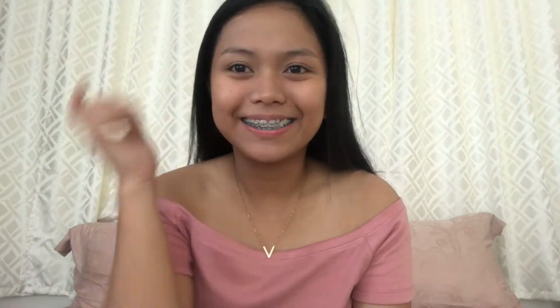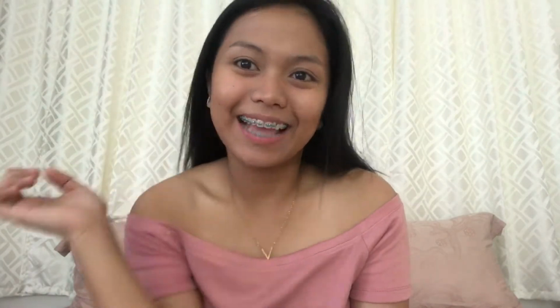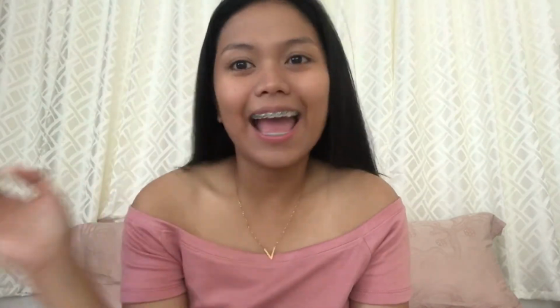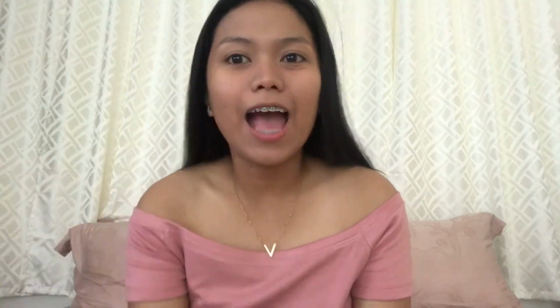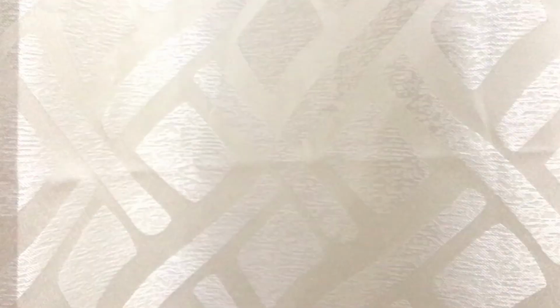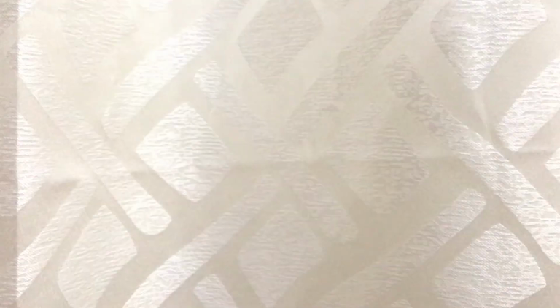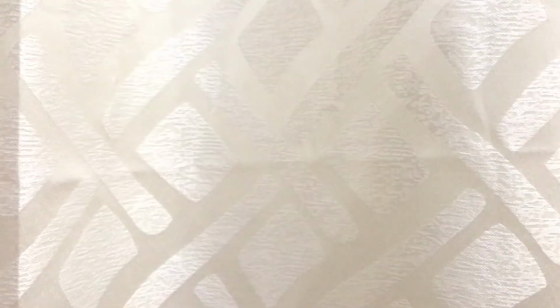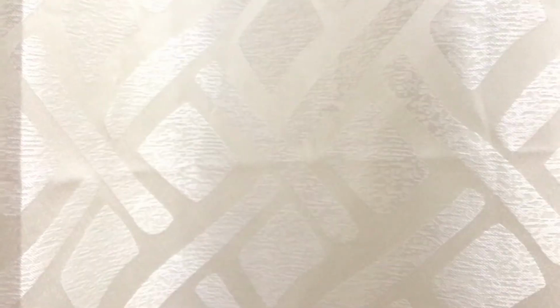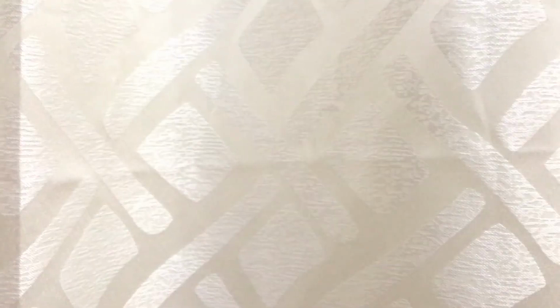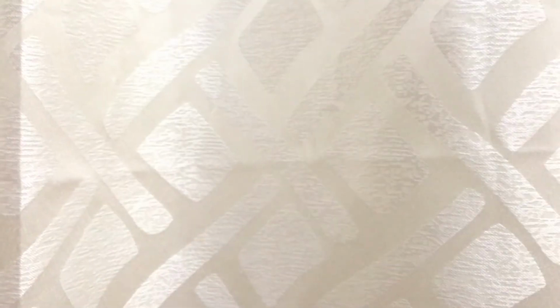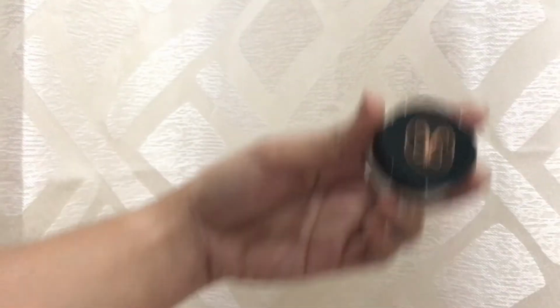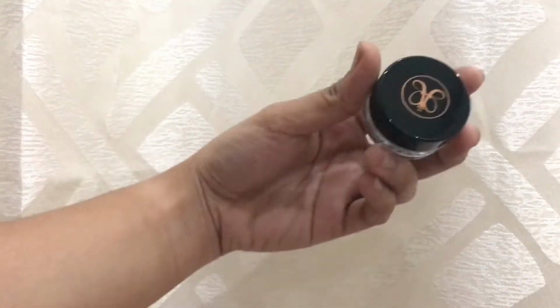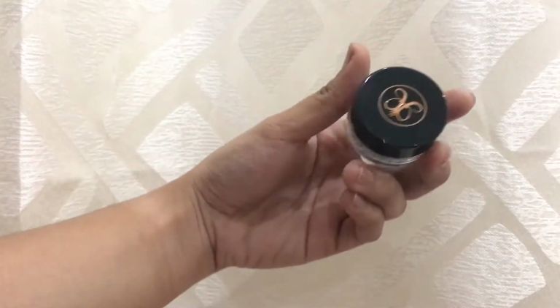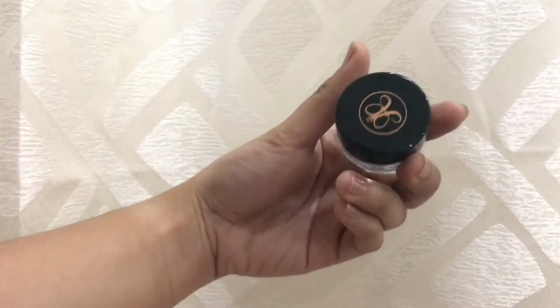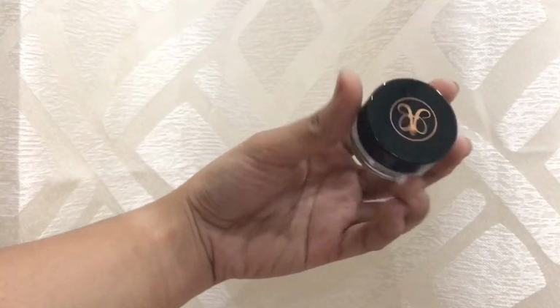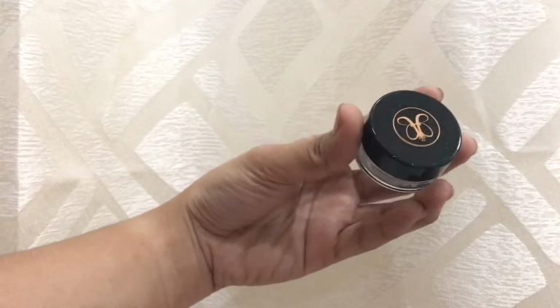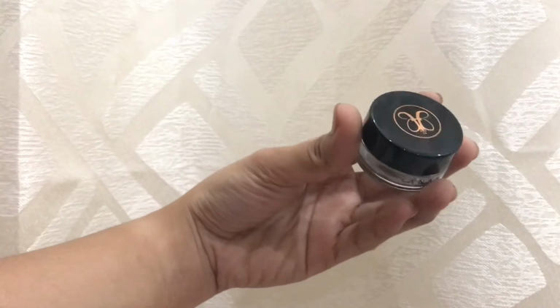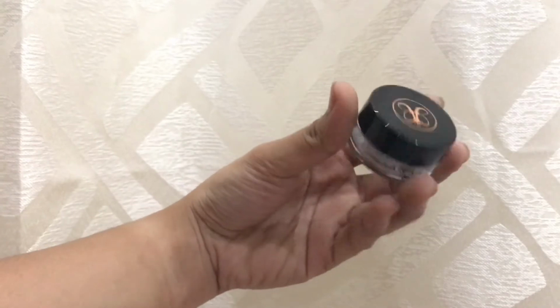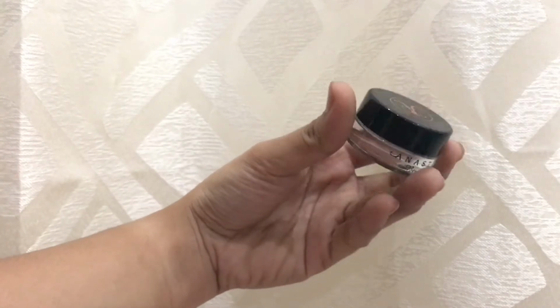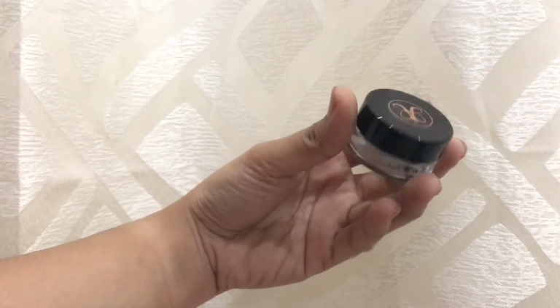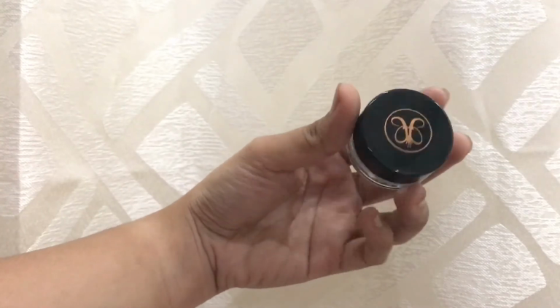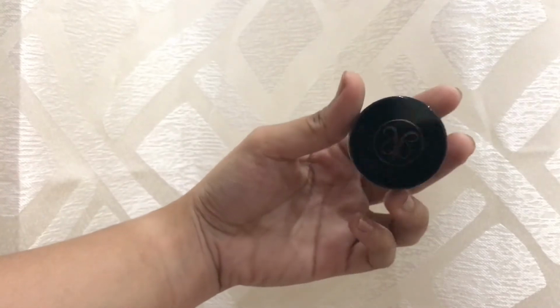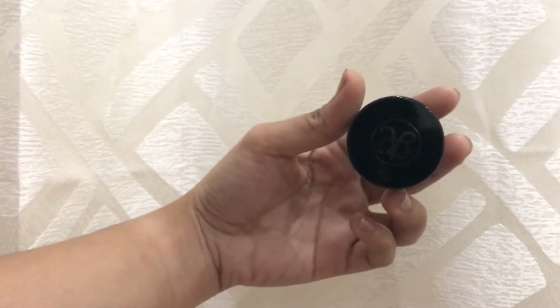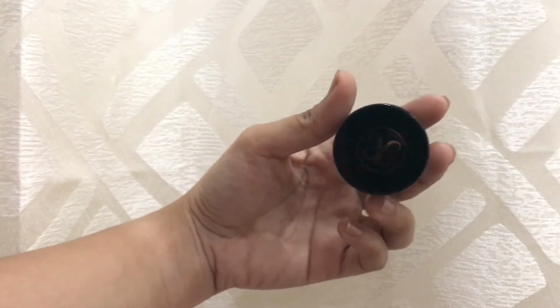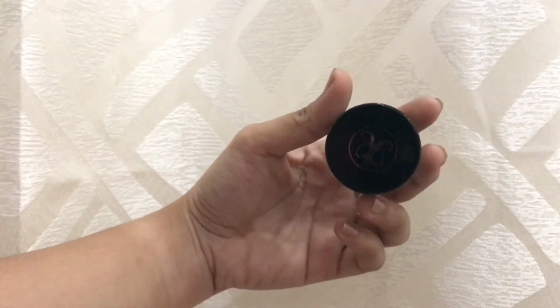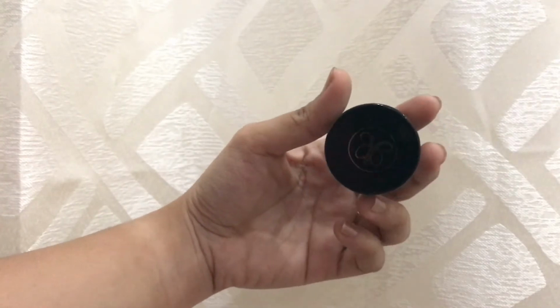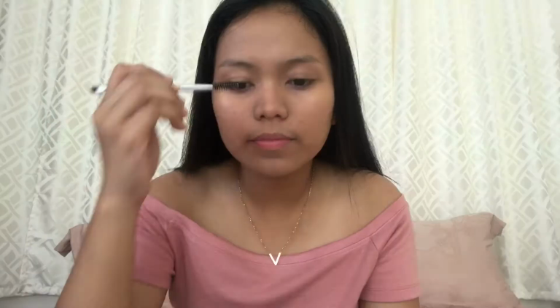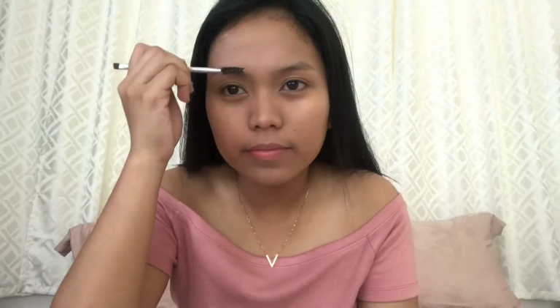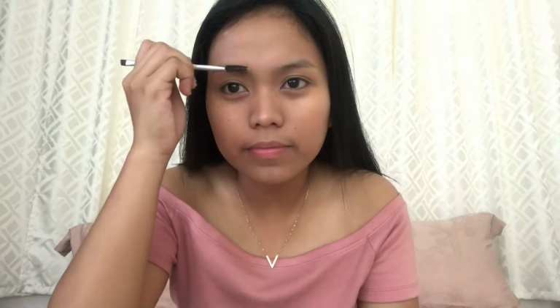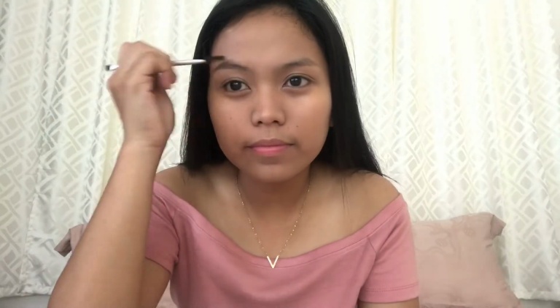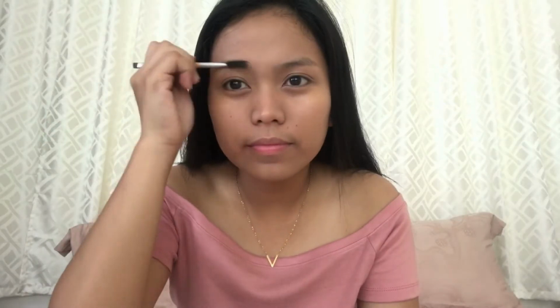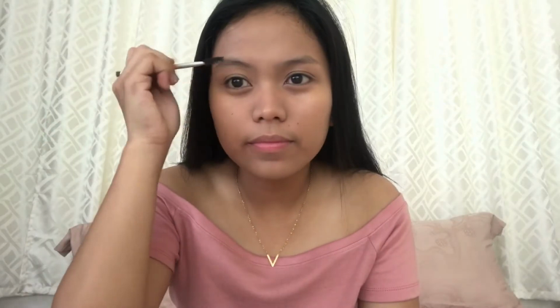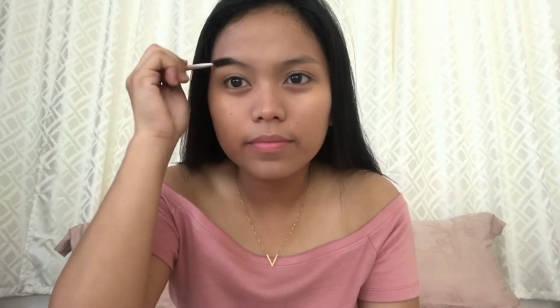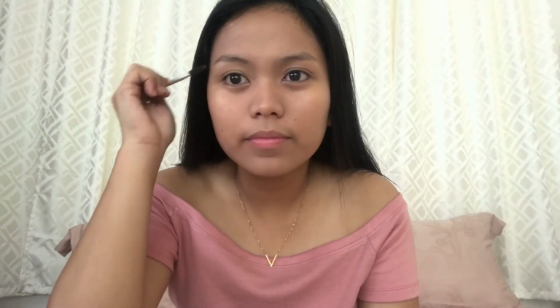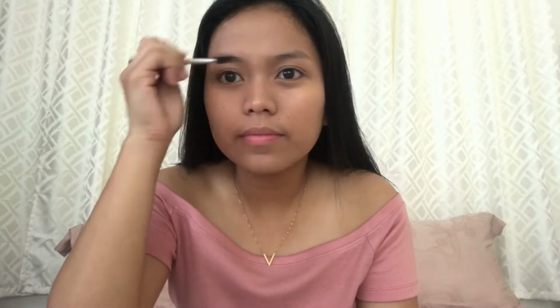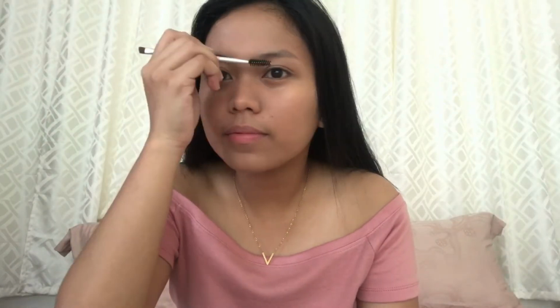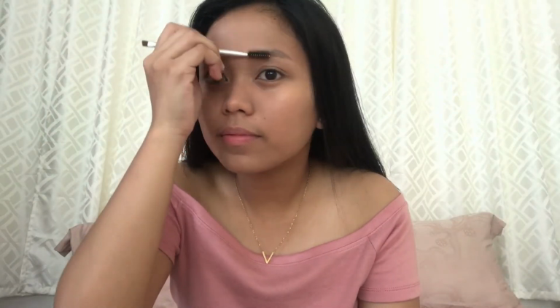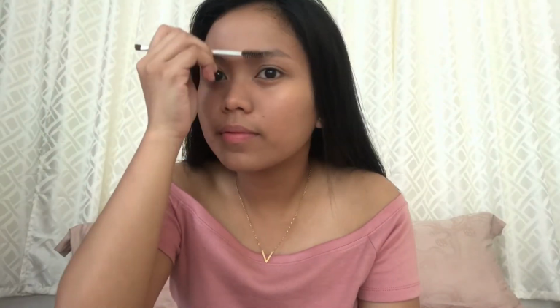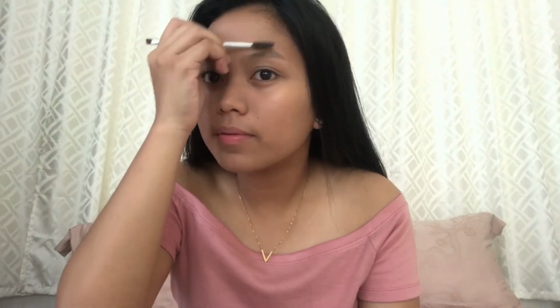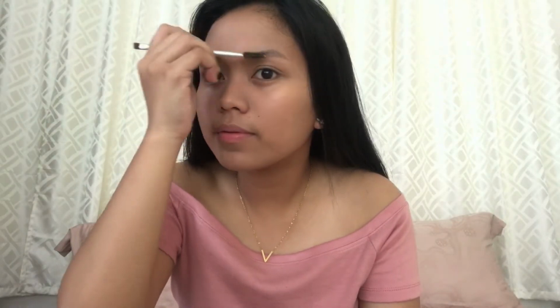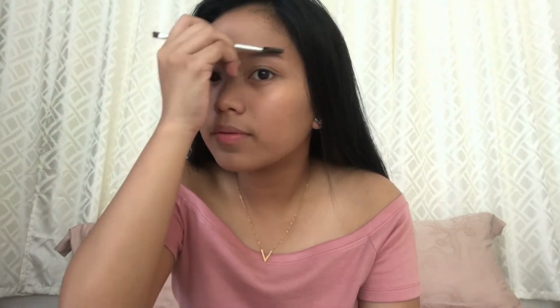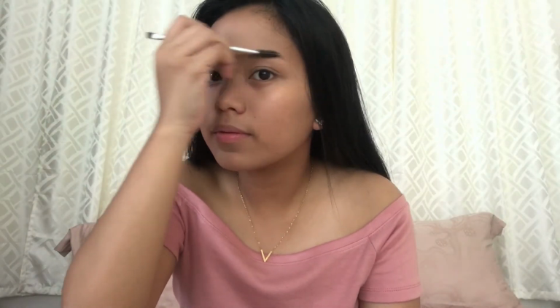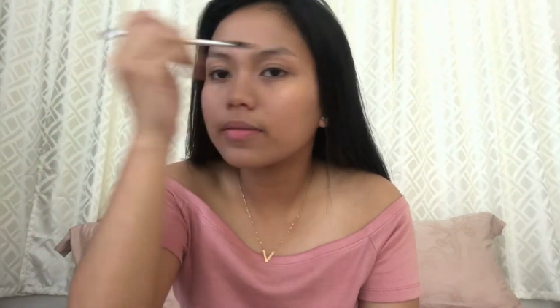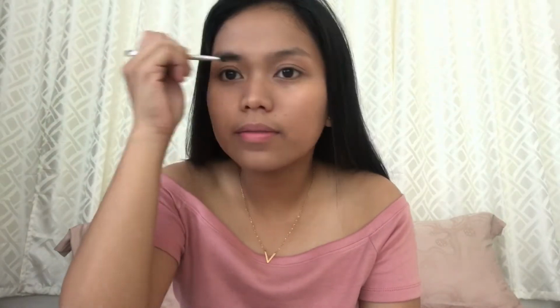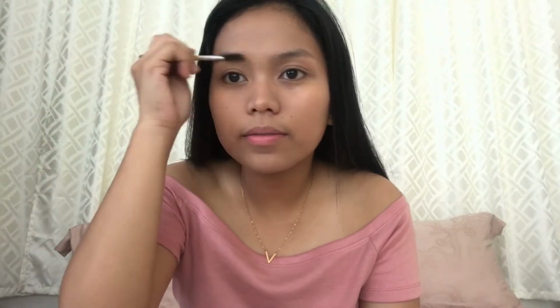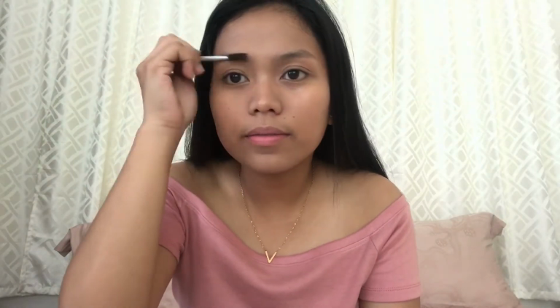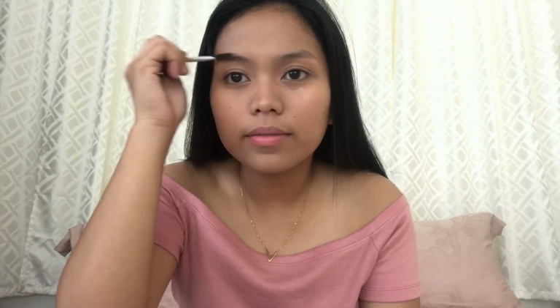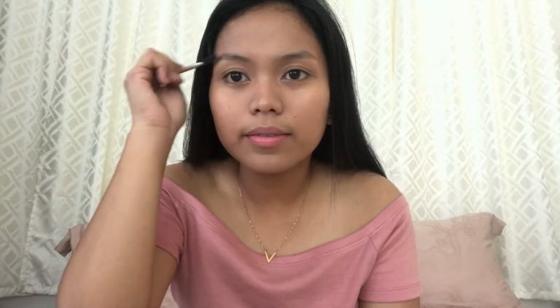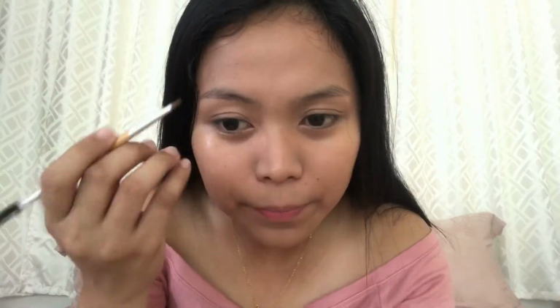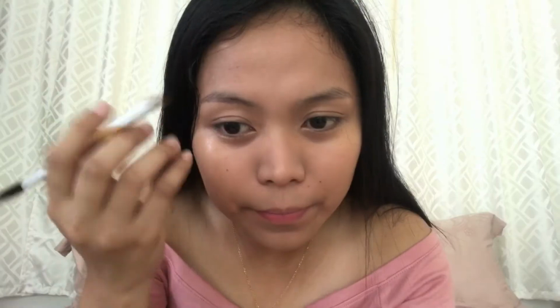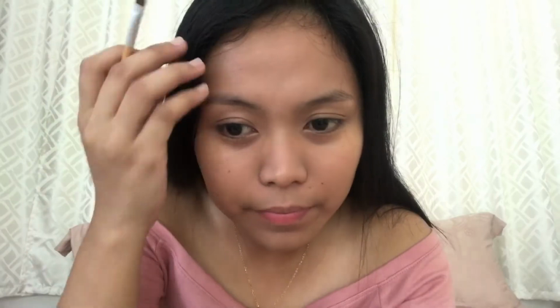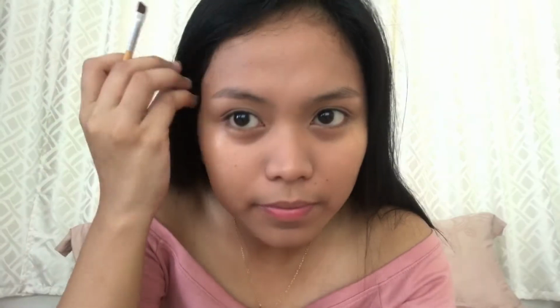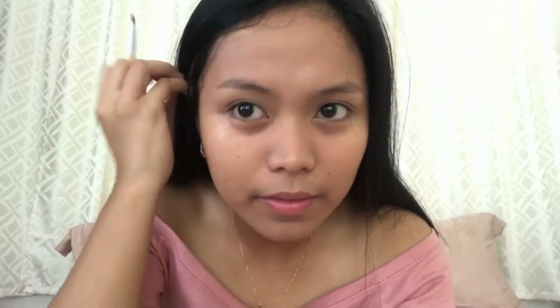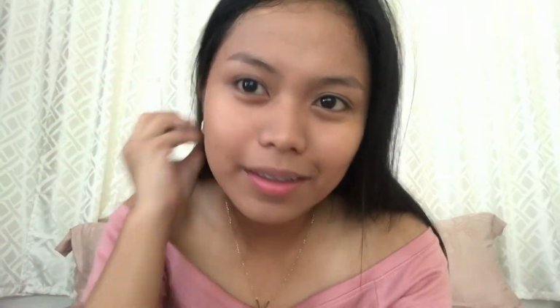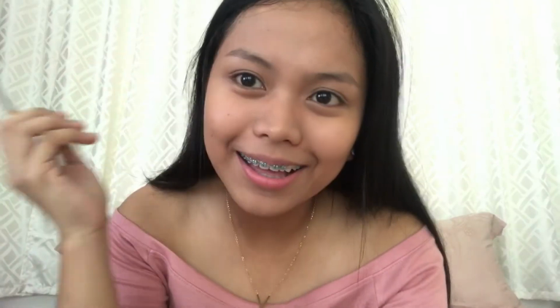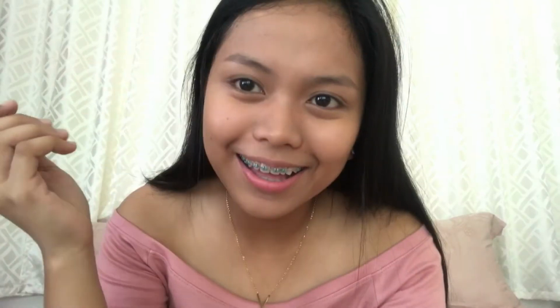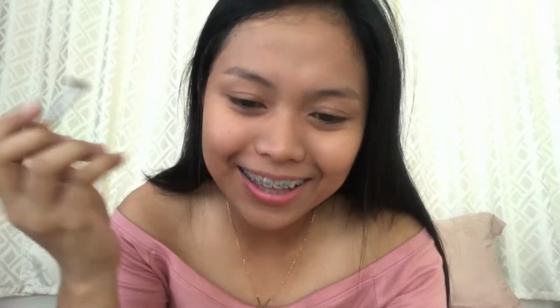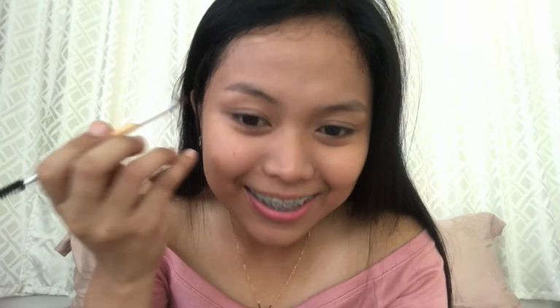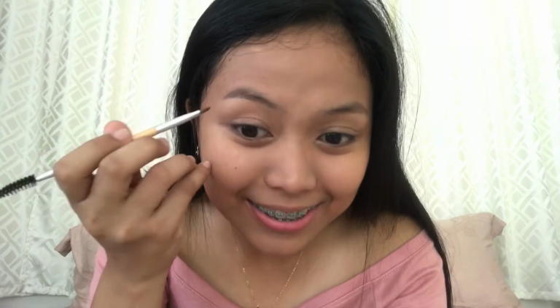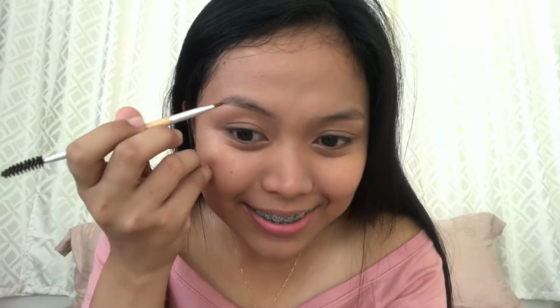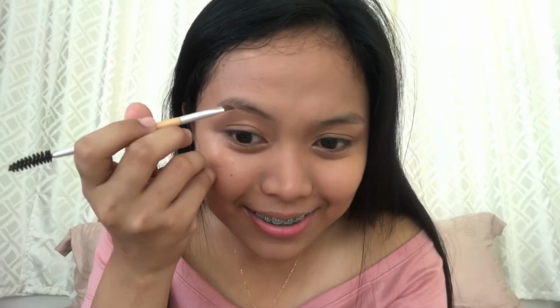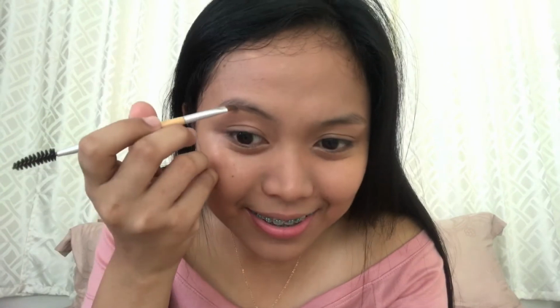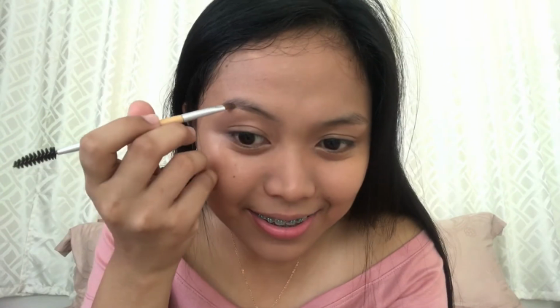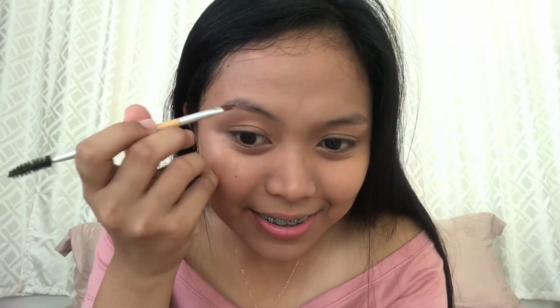So for today's look, I will be using this Anastasia Beverly Hills.